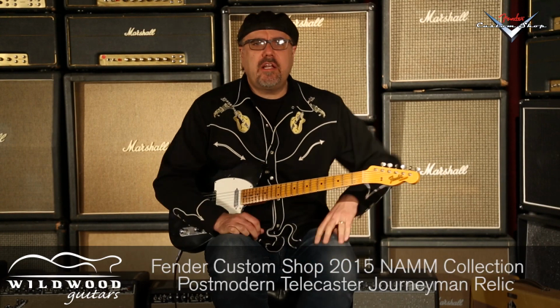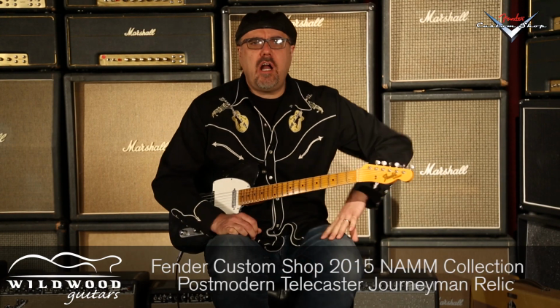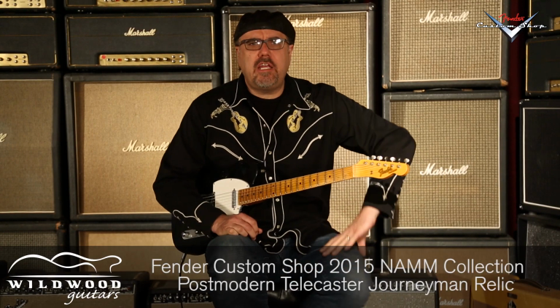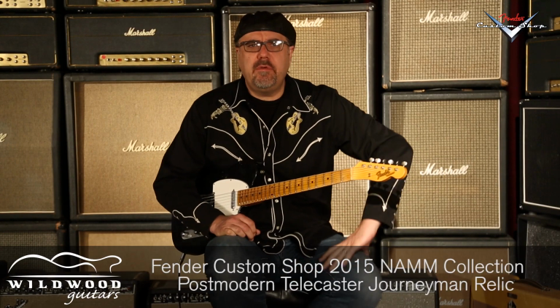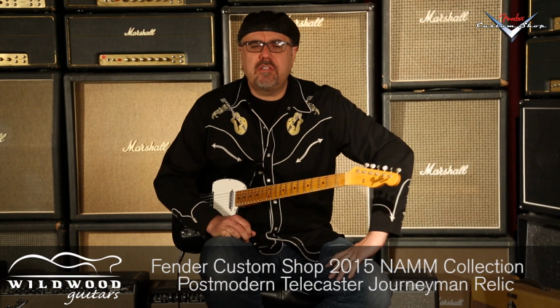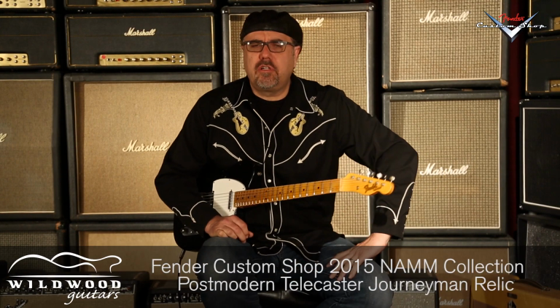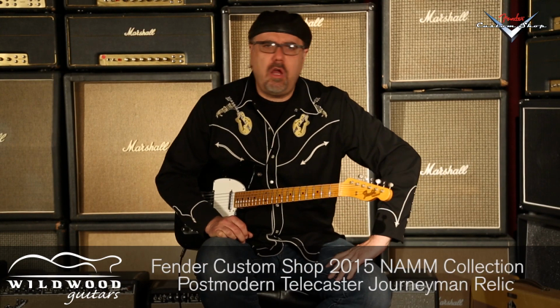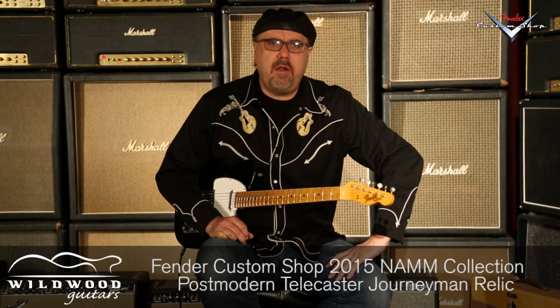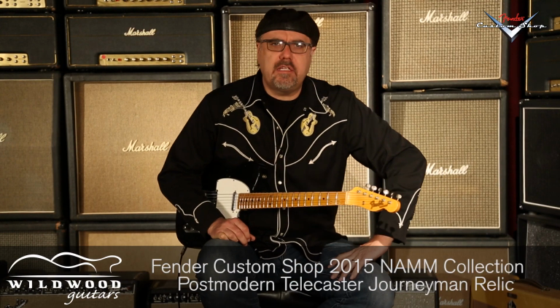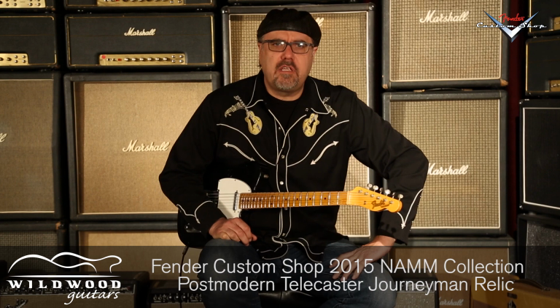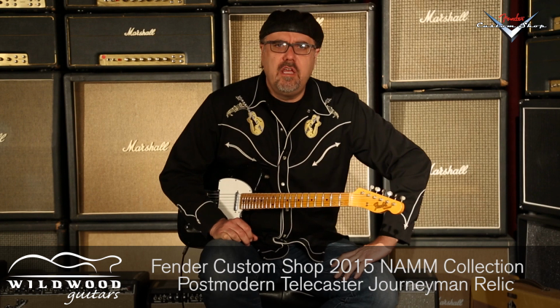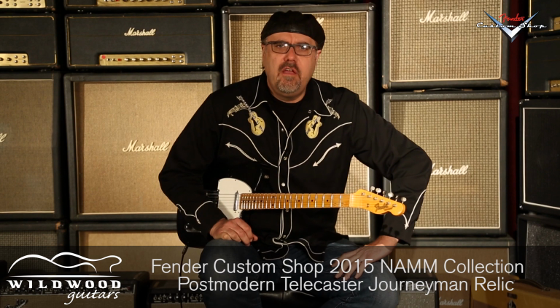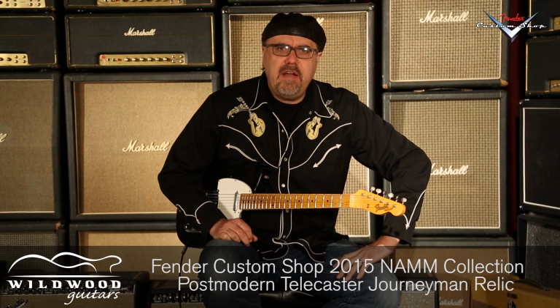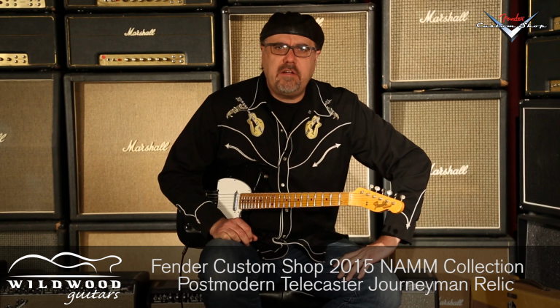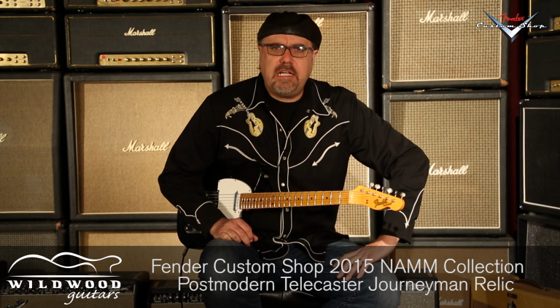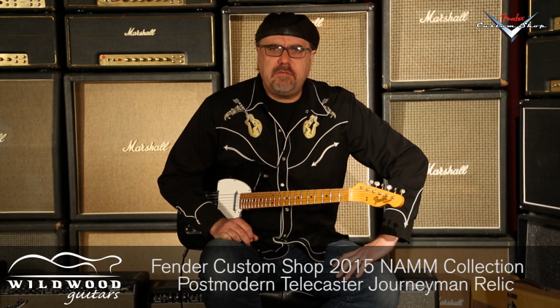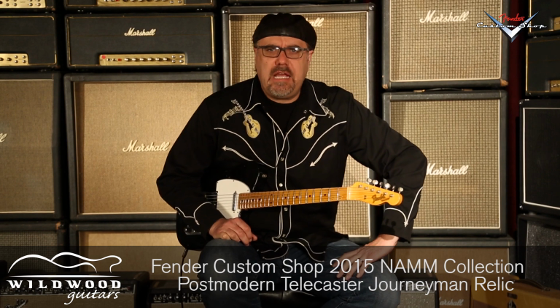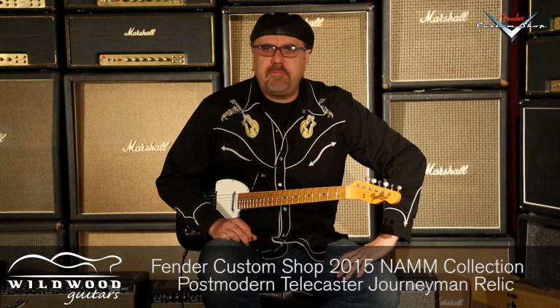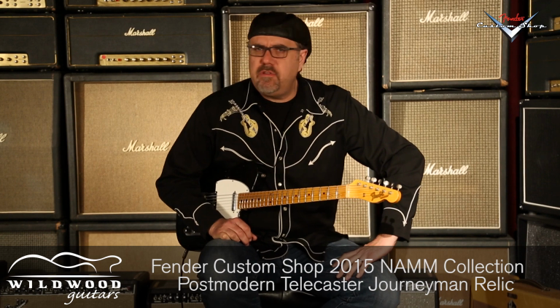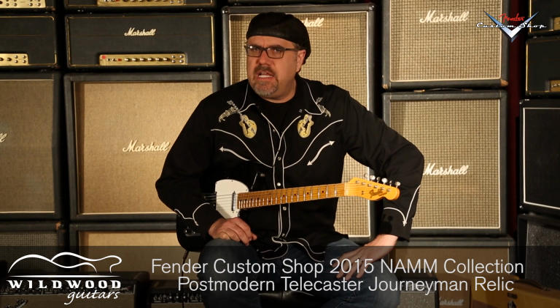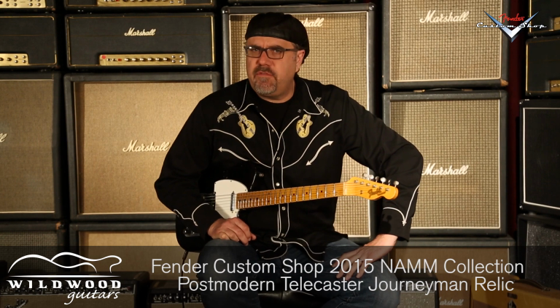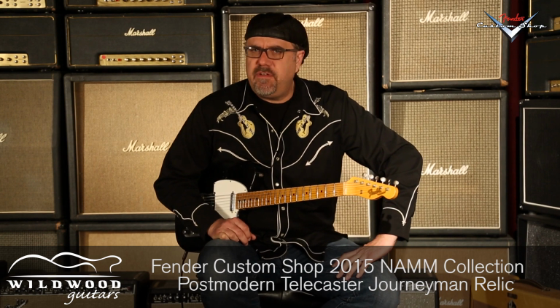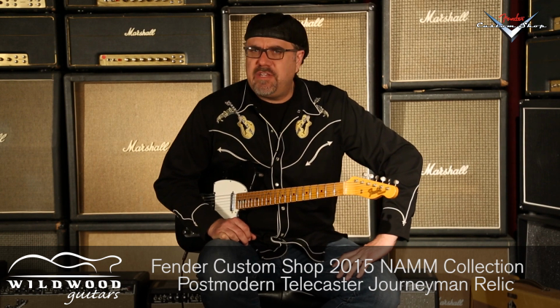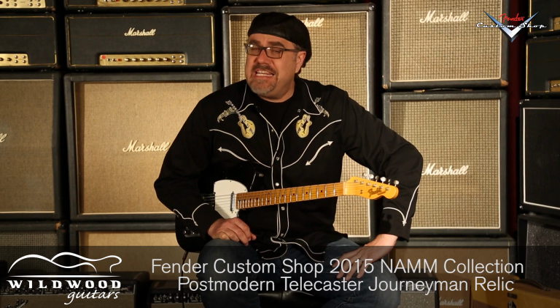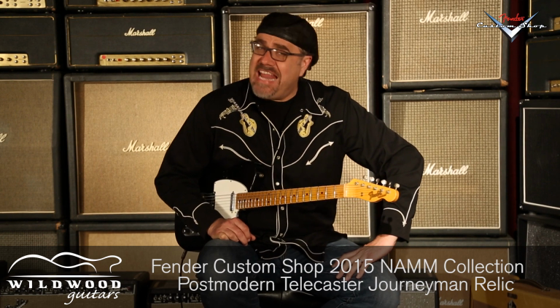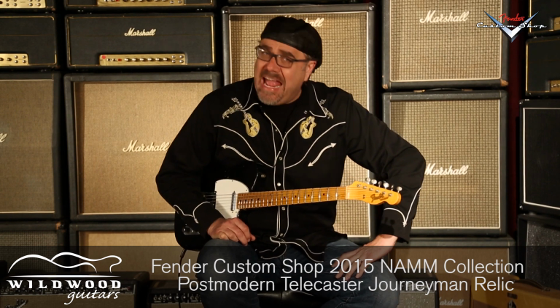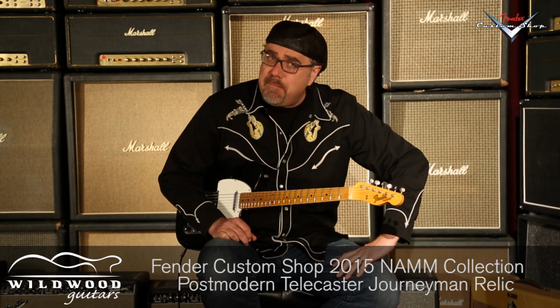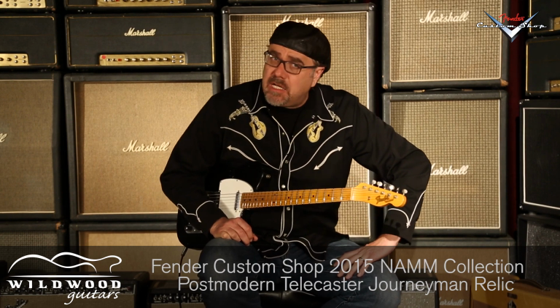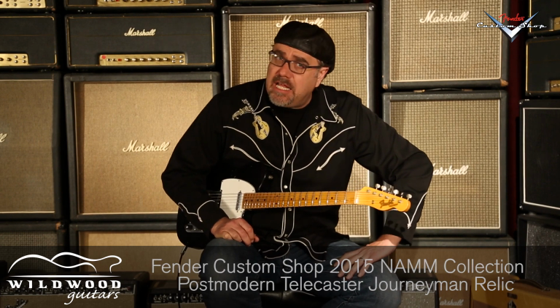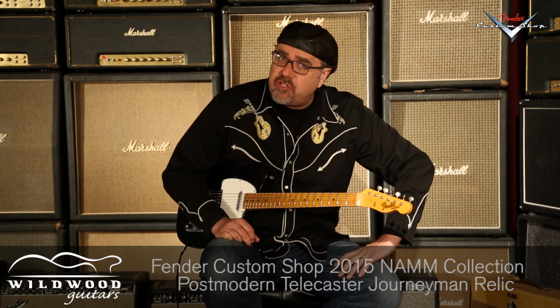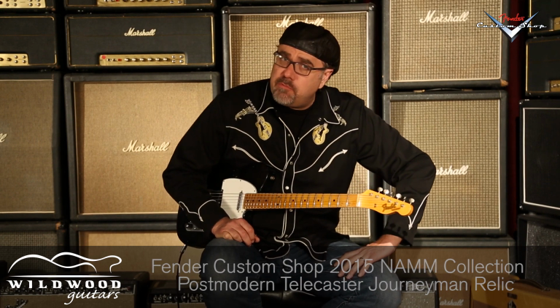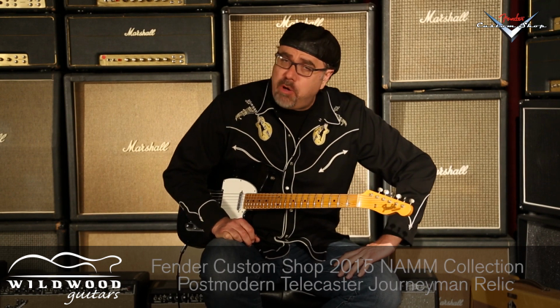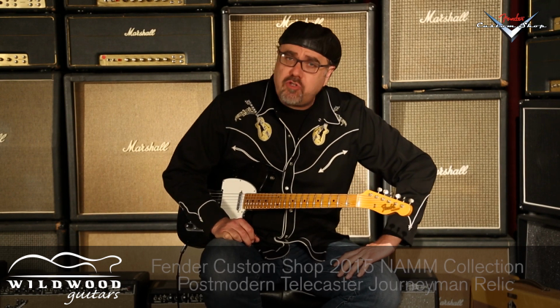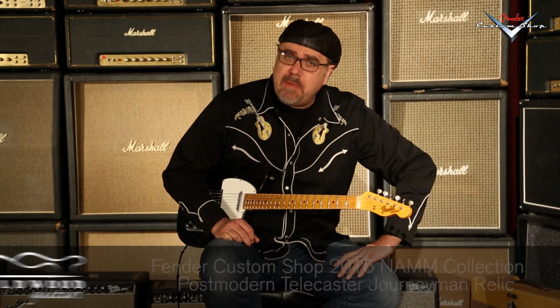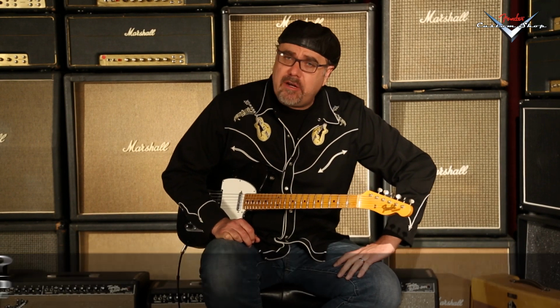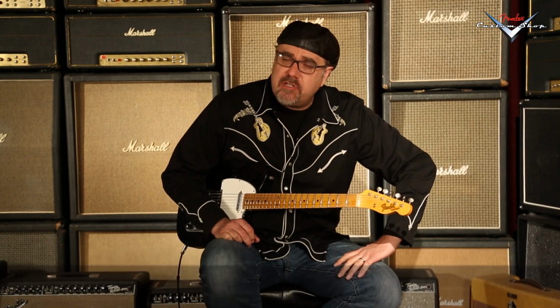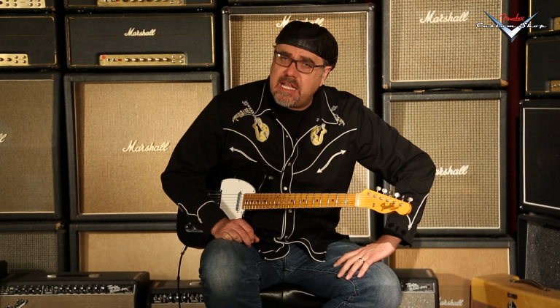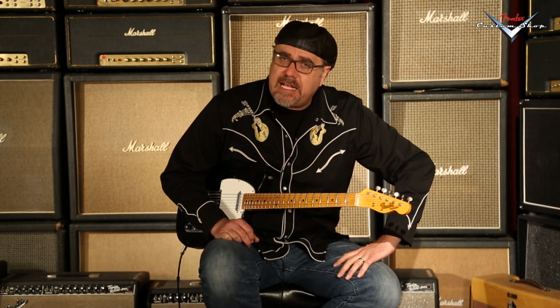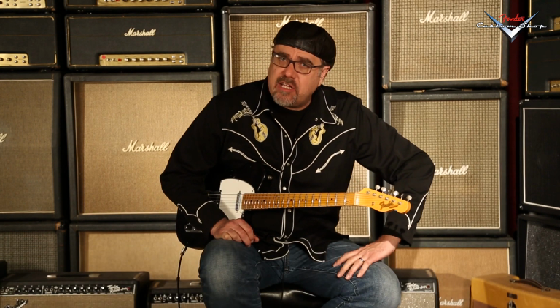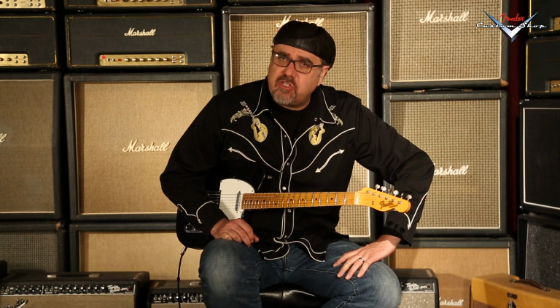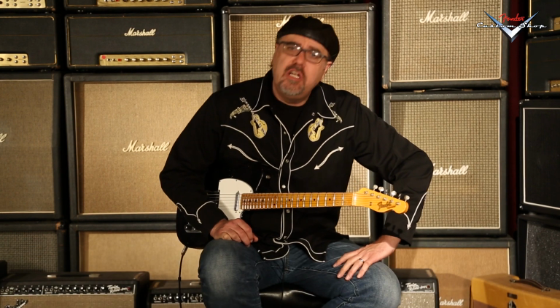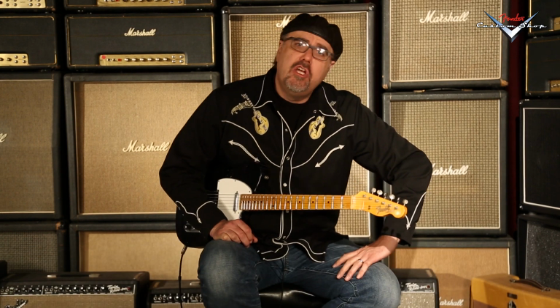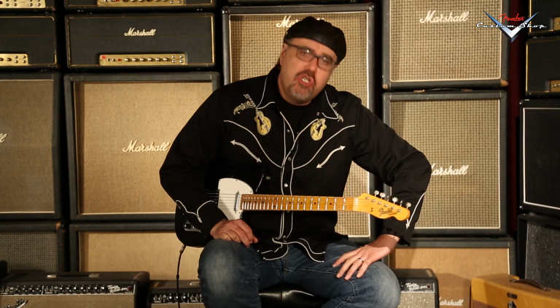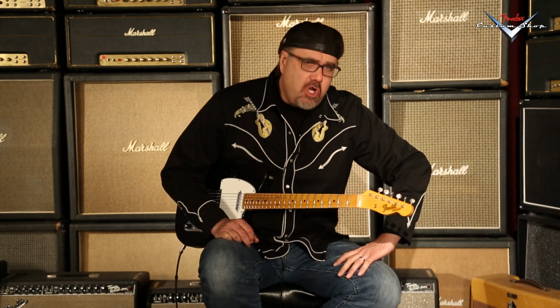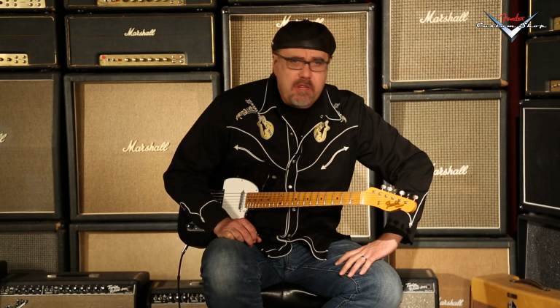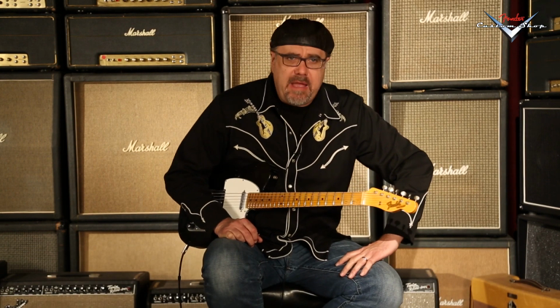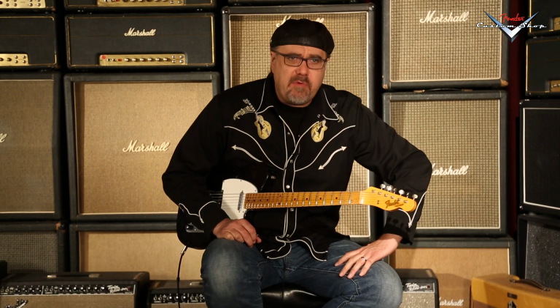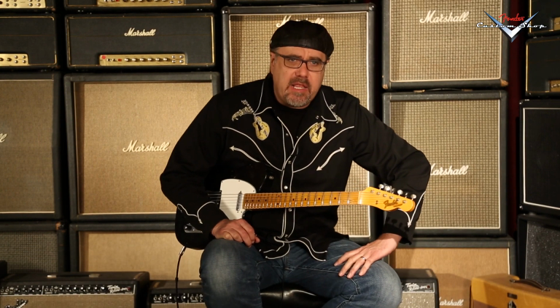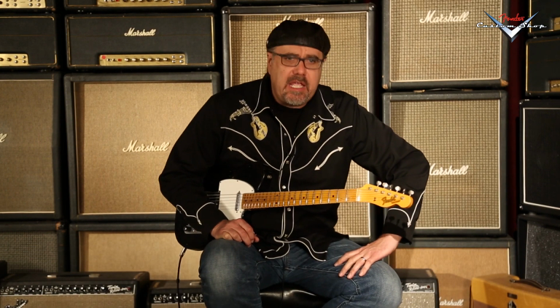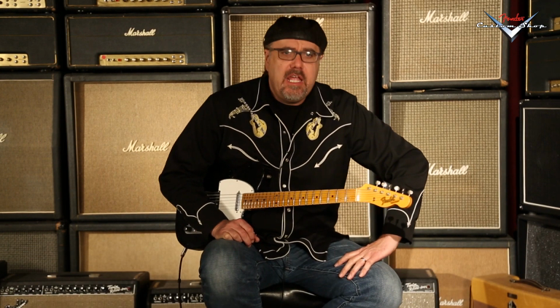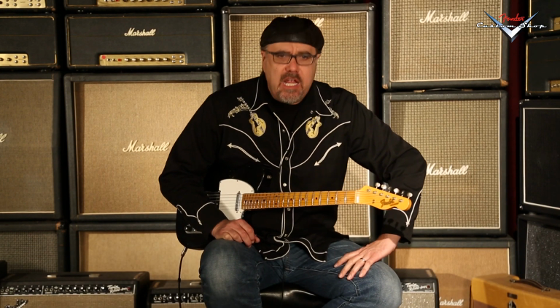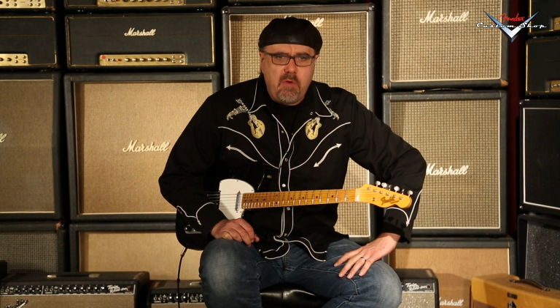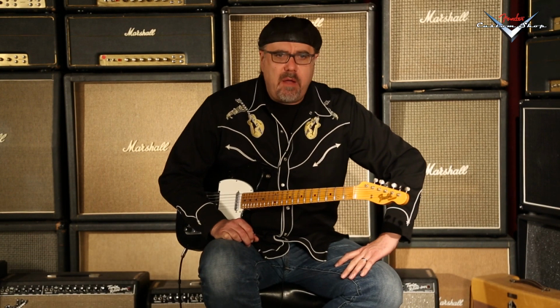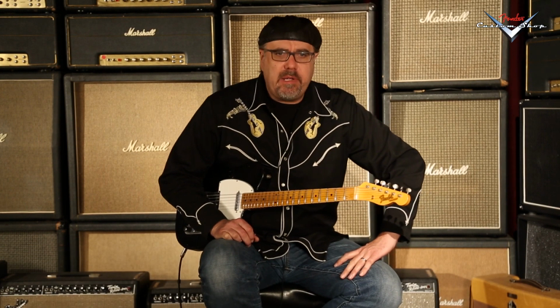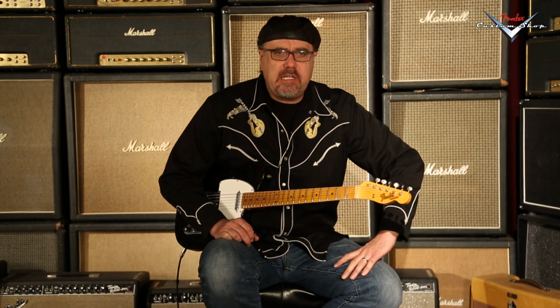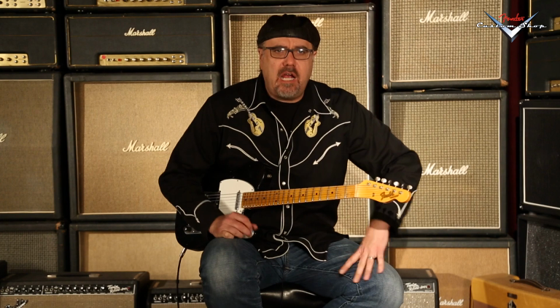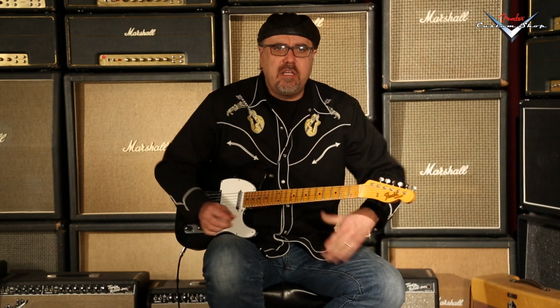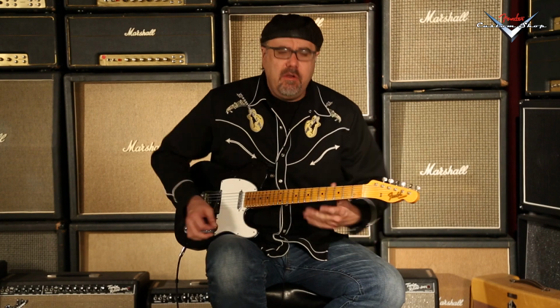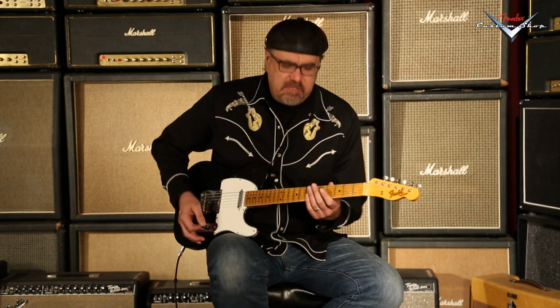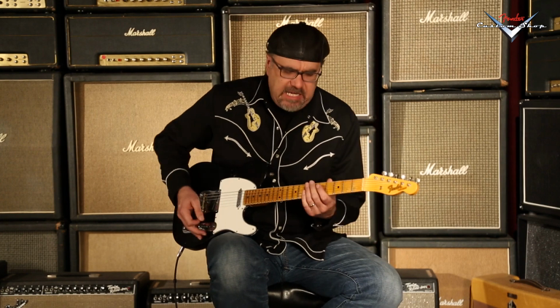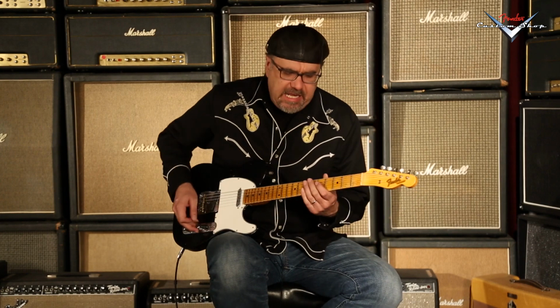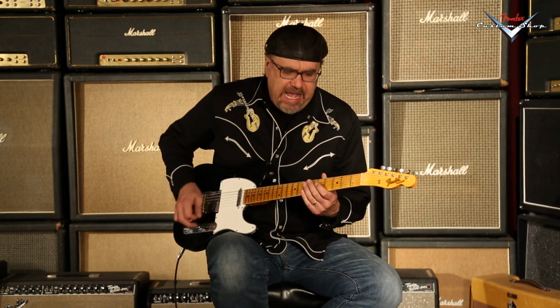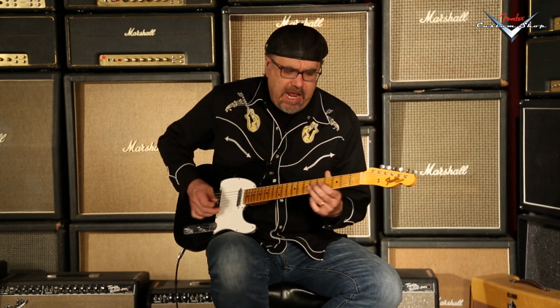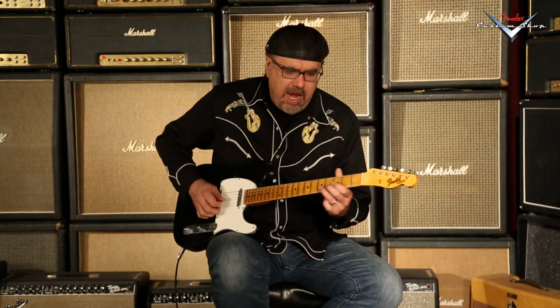Greg Kroc here with this glorious Fender Custom Shop 2015 NAMM Collection Postmodern Telecaster Journeyman Relic here on Wildwood Guitars. We'll see you later.